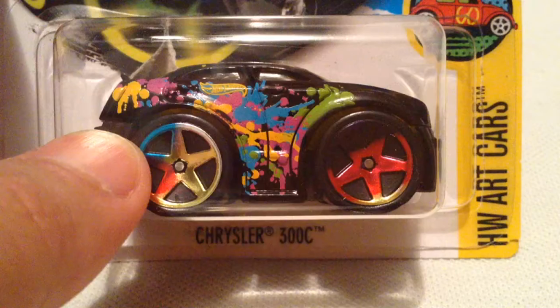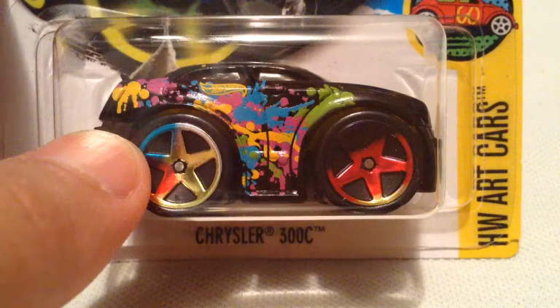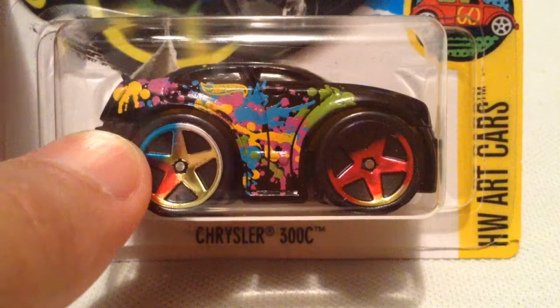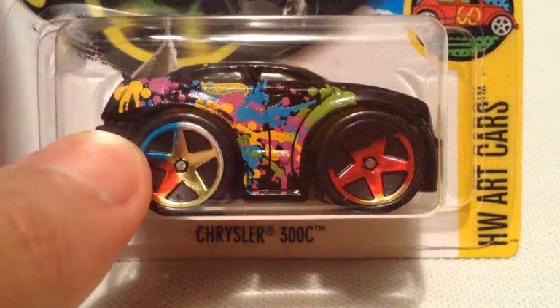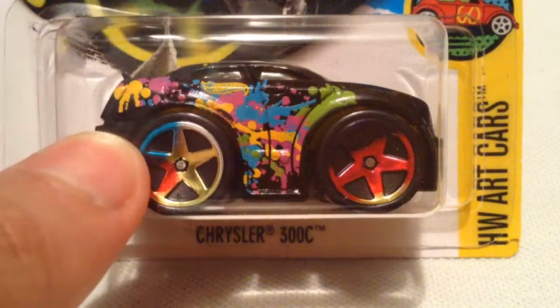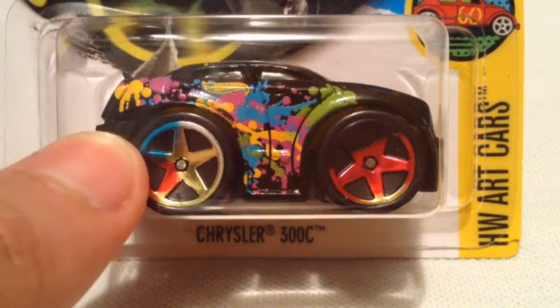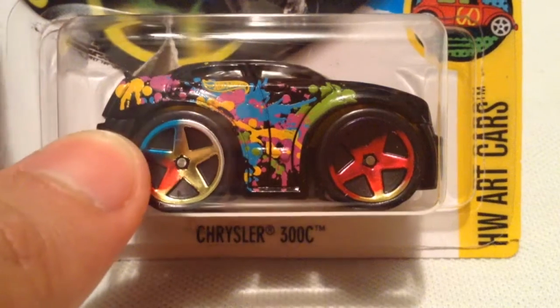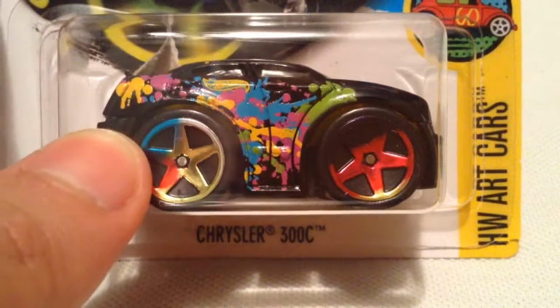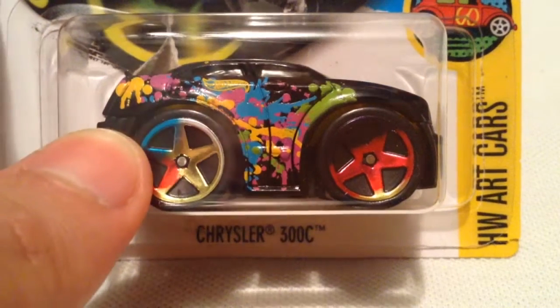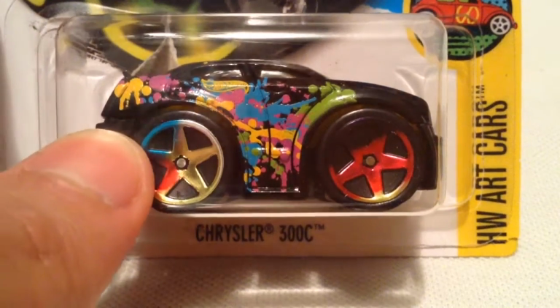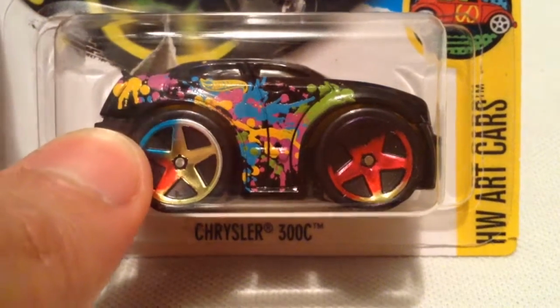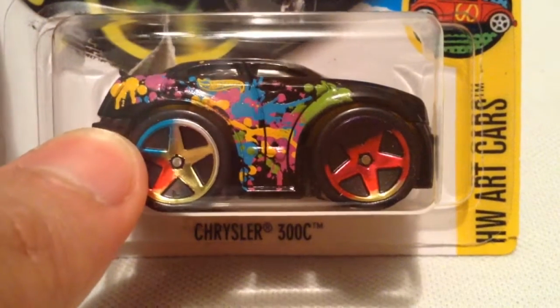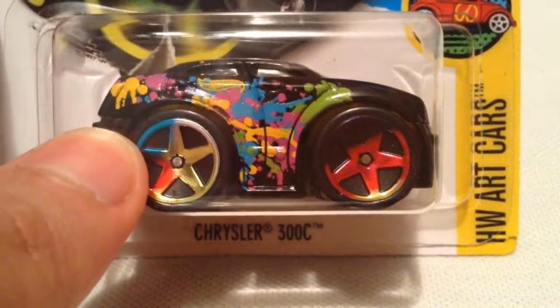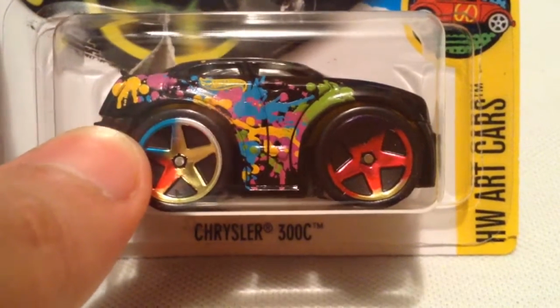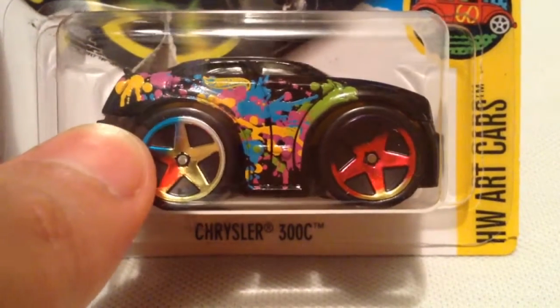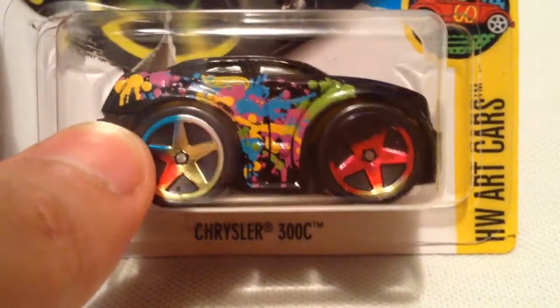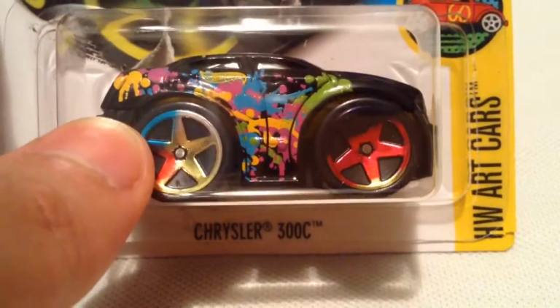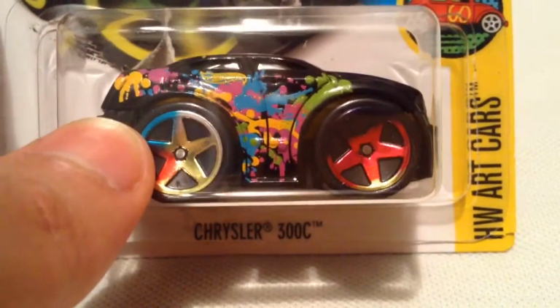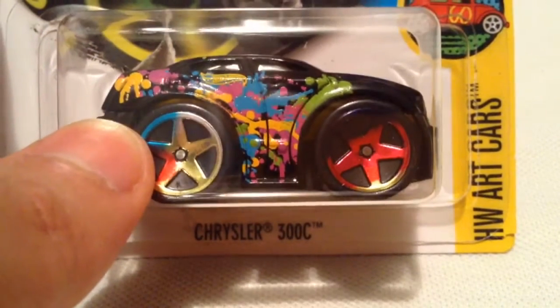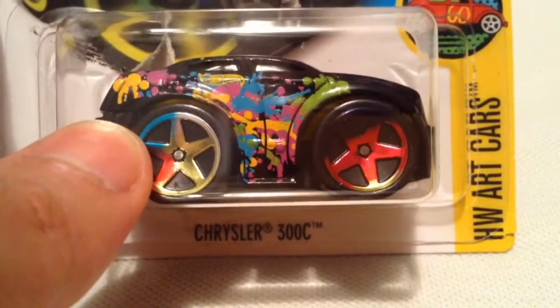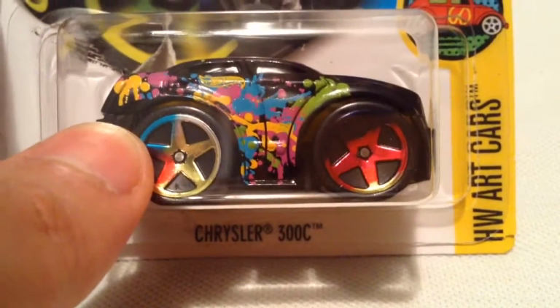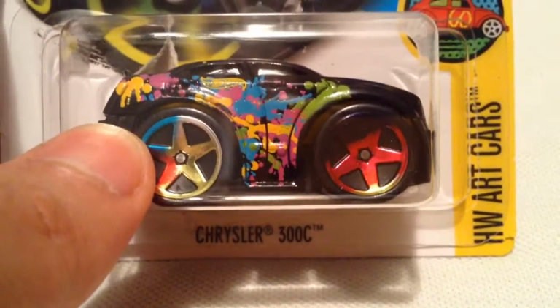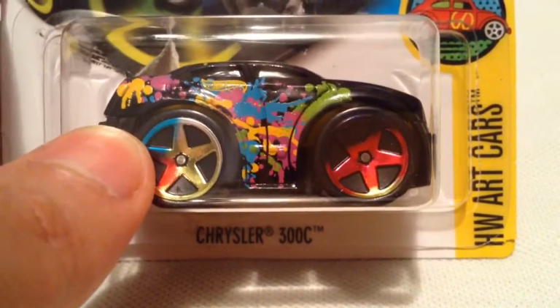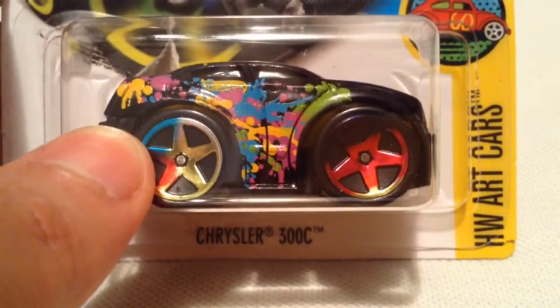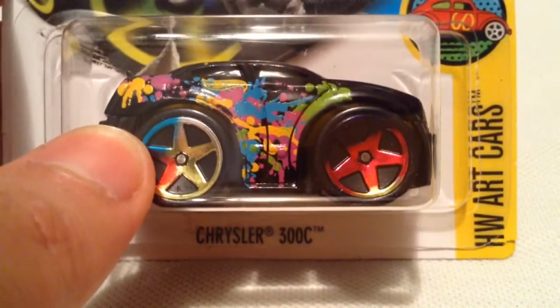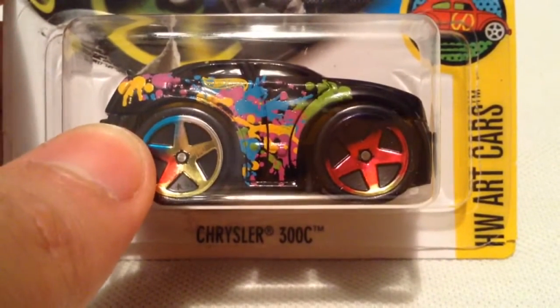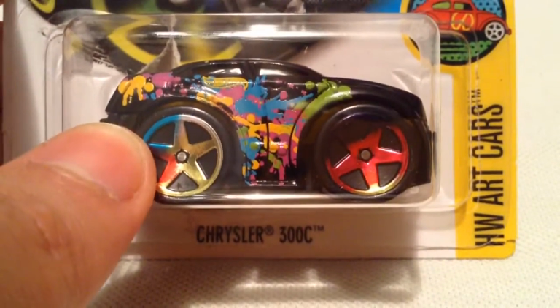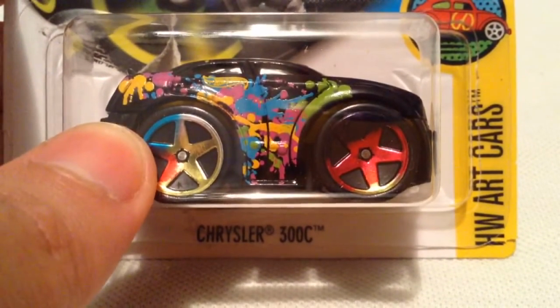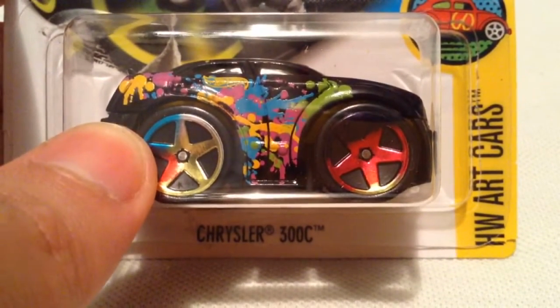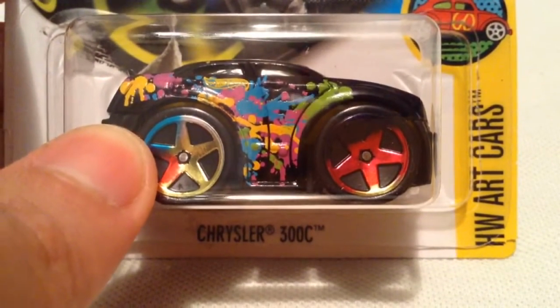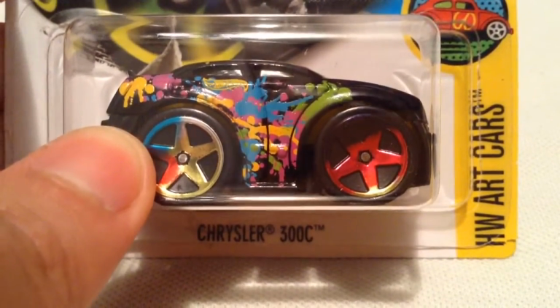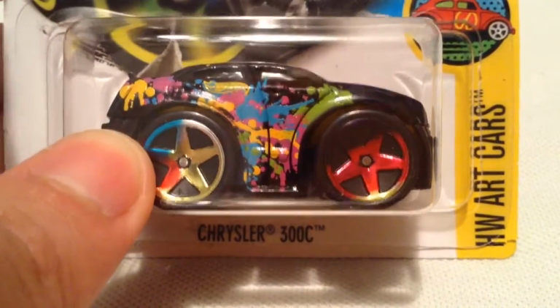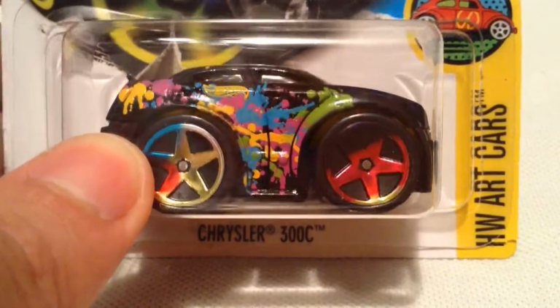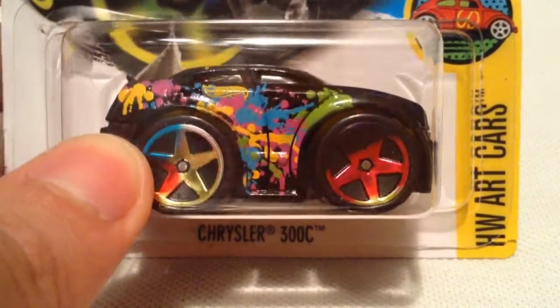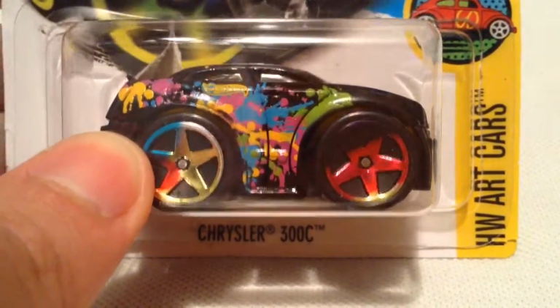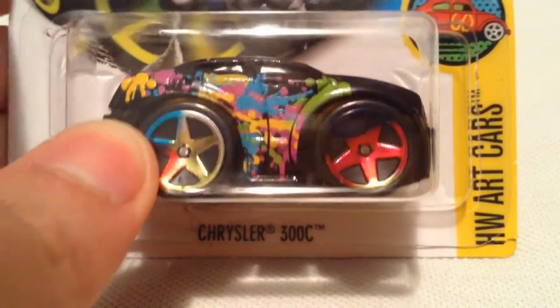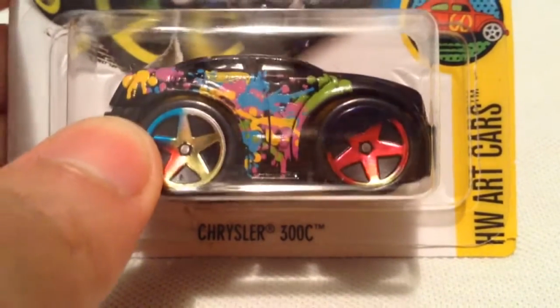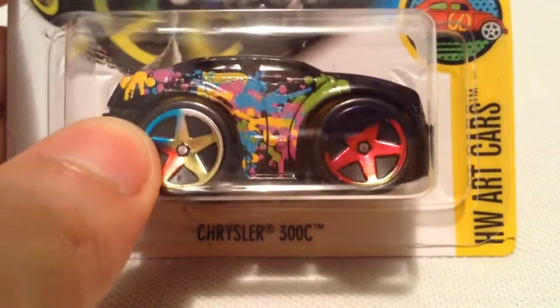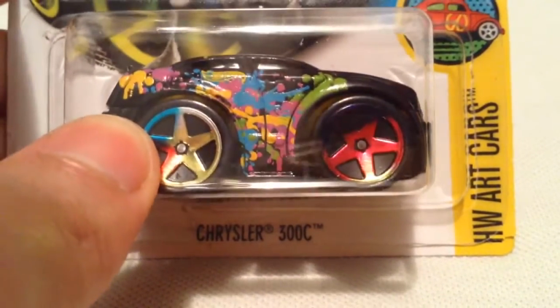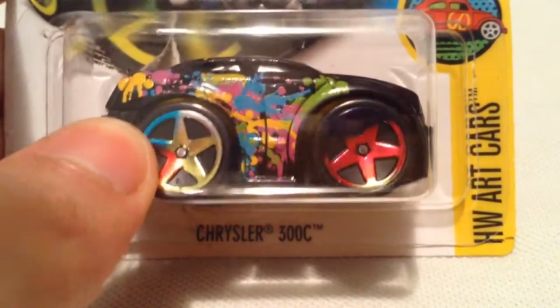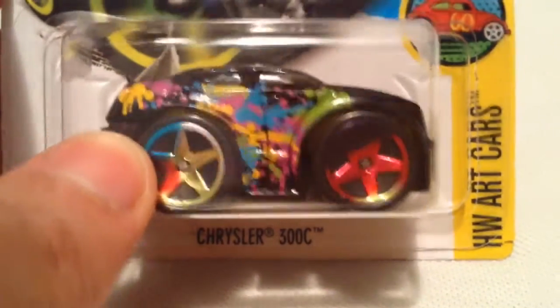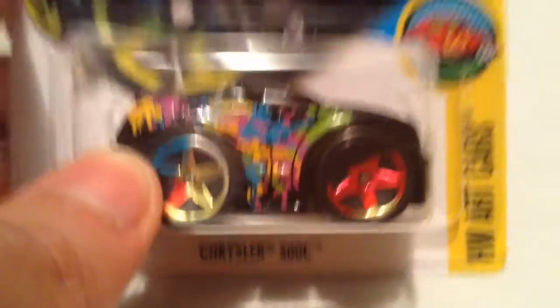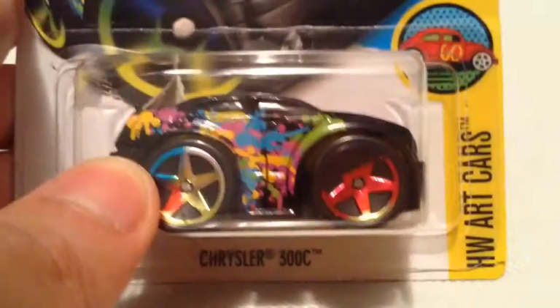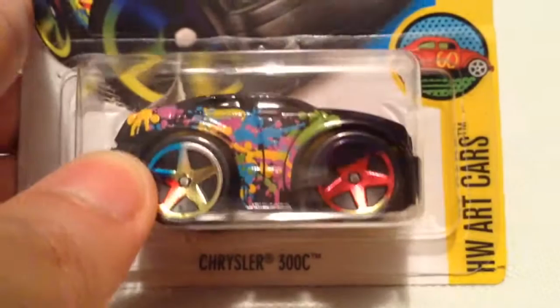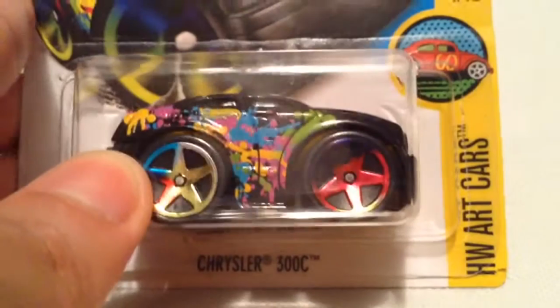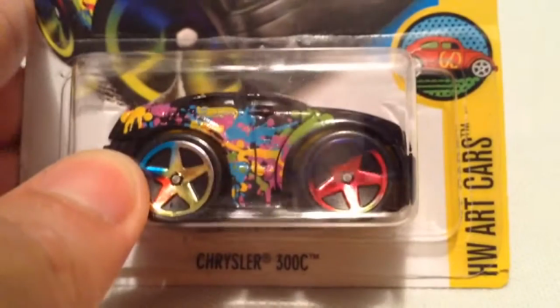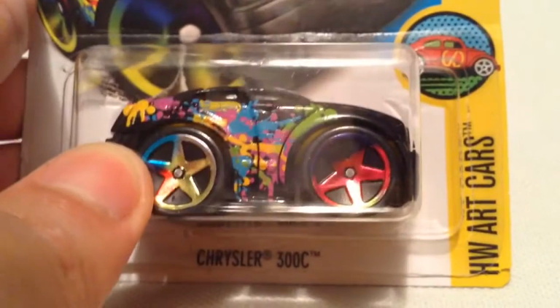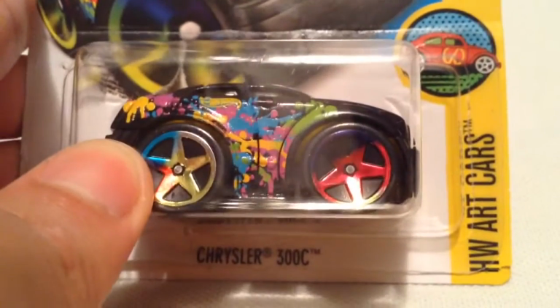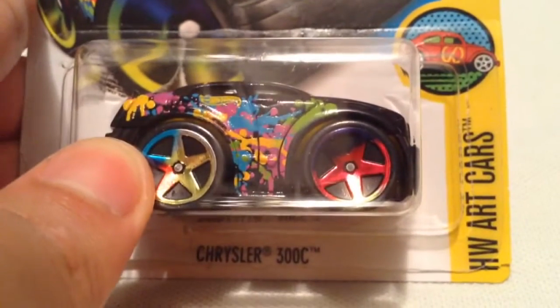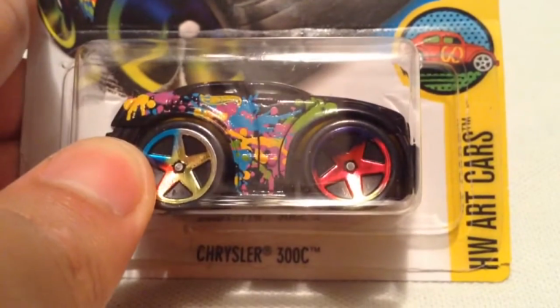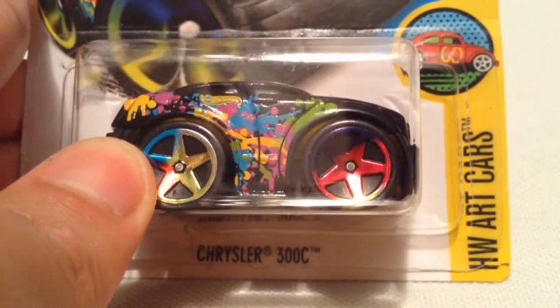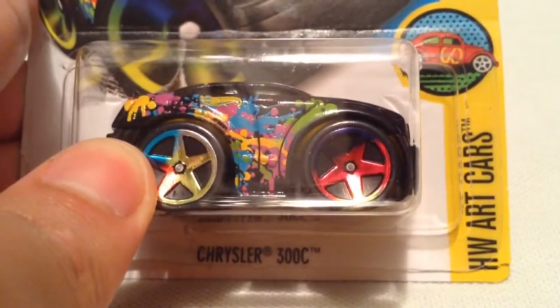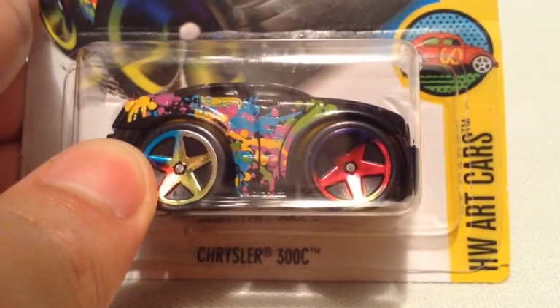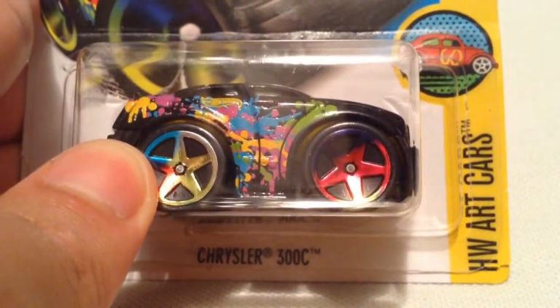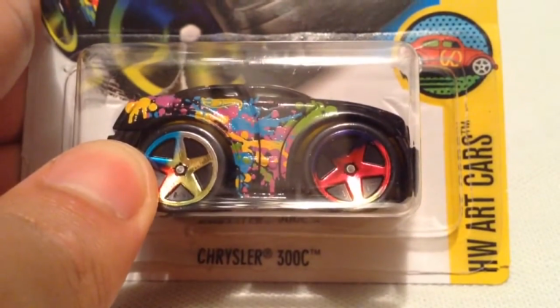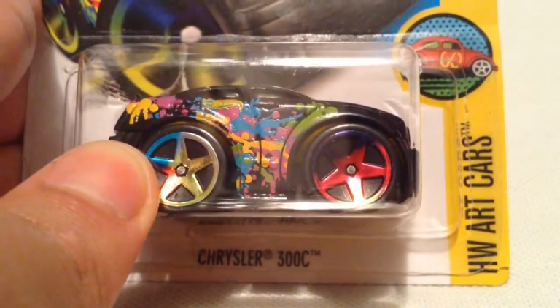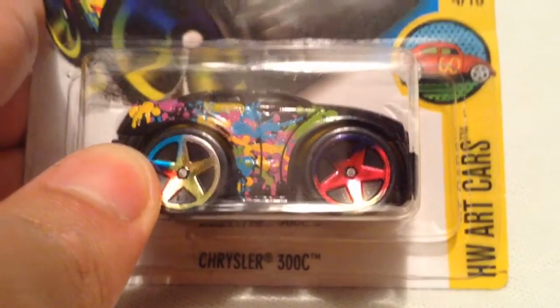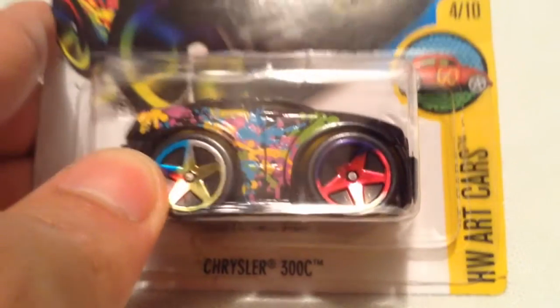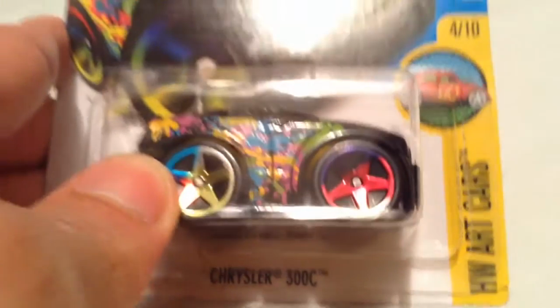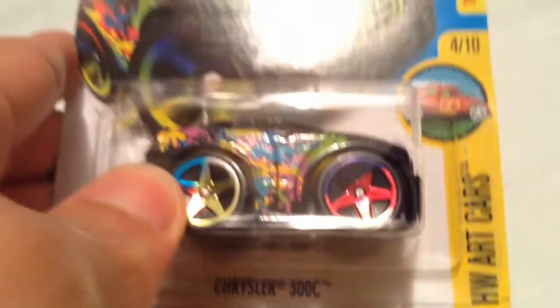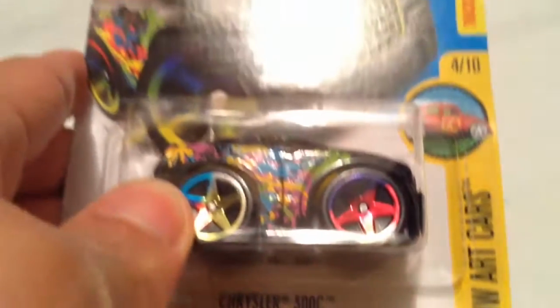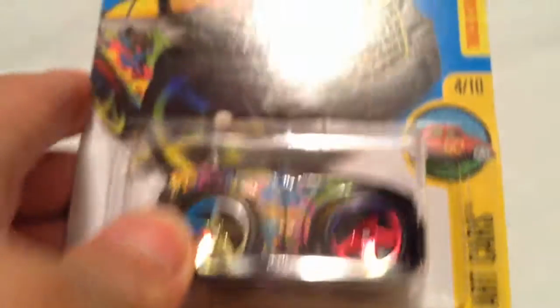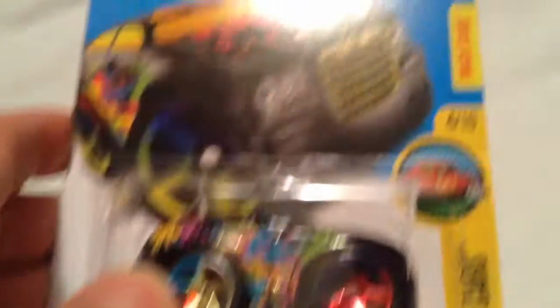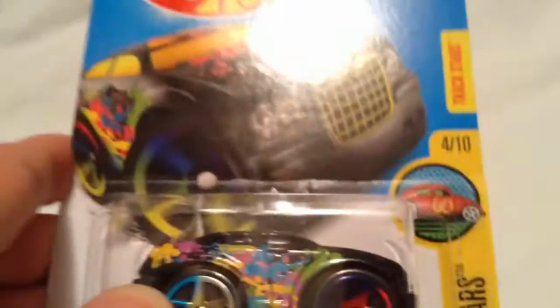Hey YouTube, it's me, Julian. Here's the Chrysler 300C. It's the blings version. This one's from the HW Art Cars, 2016.